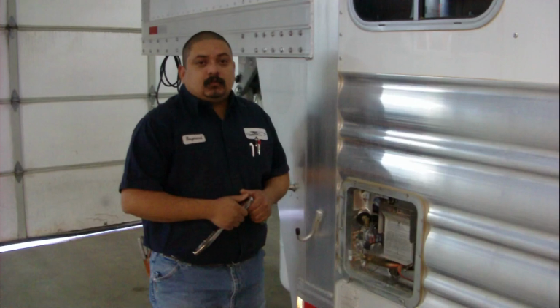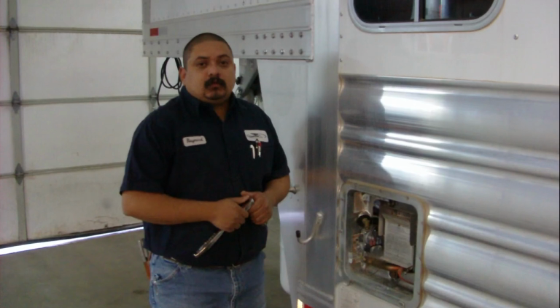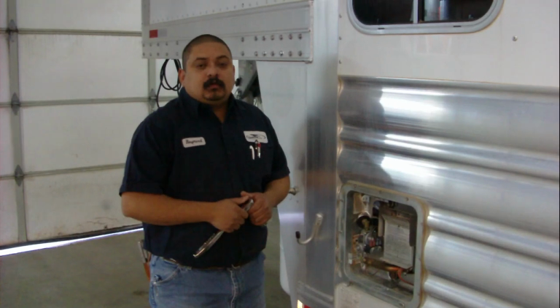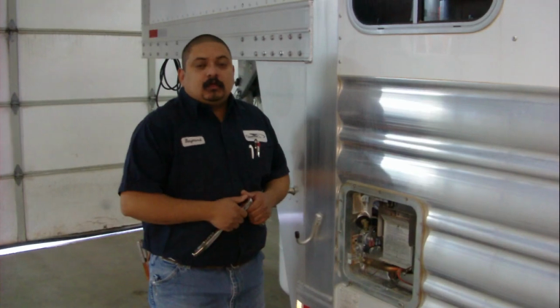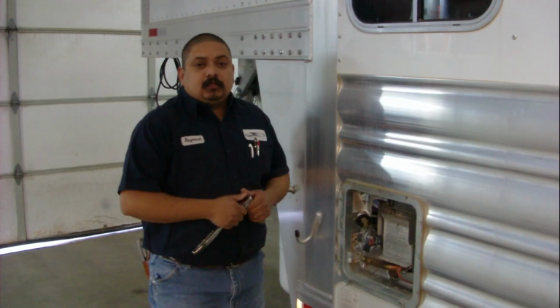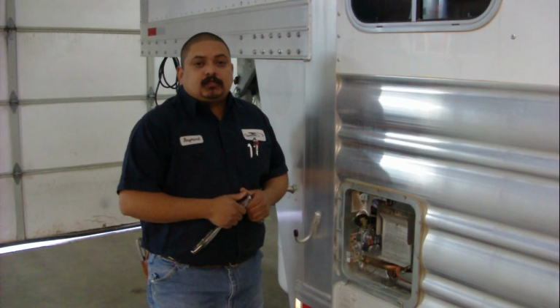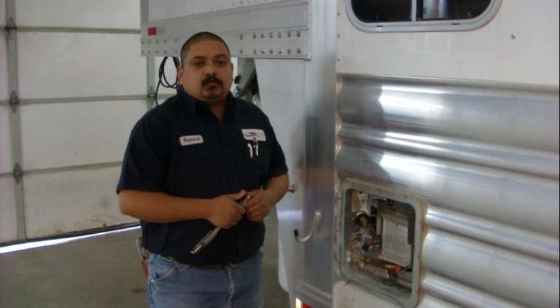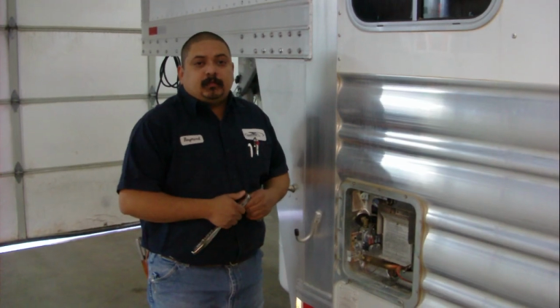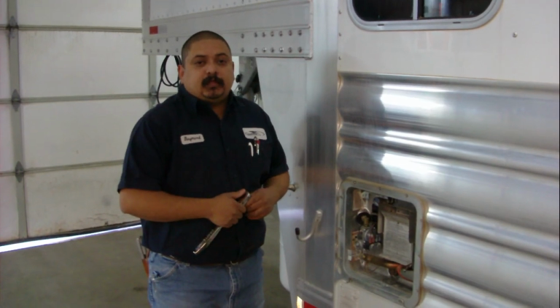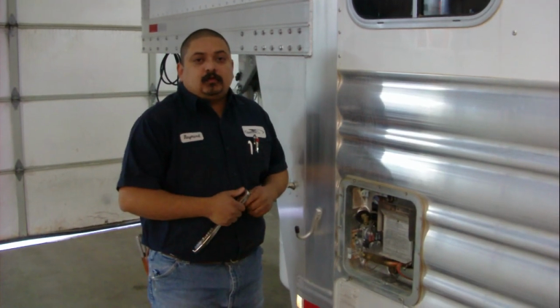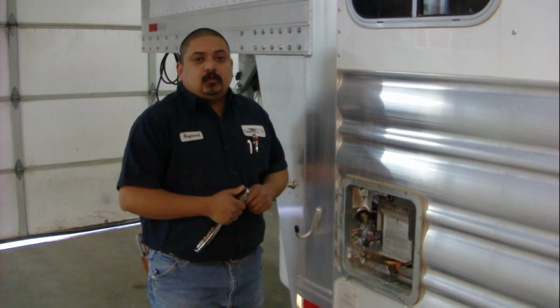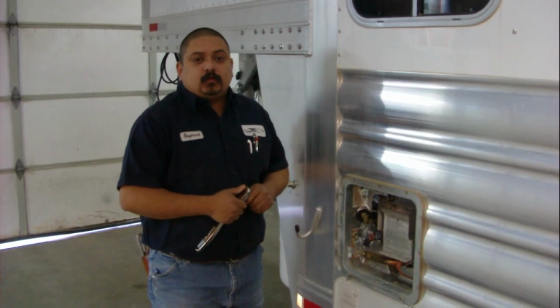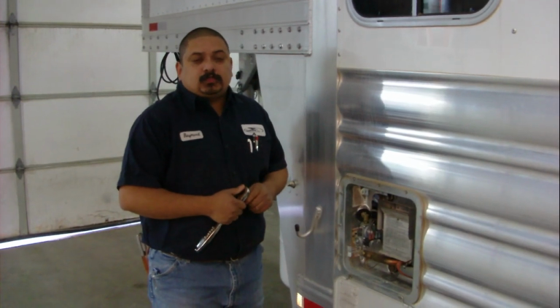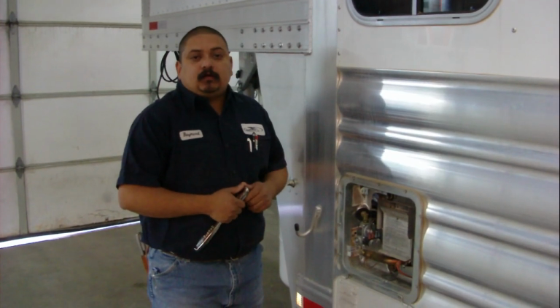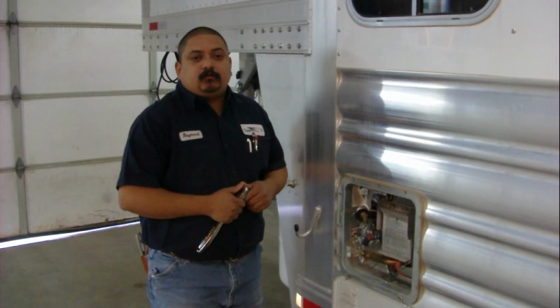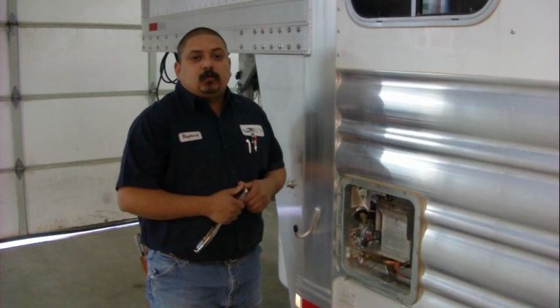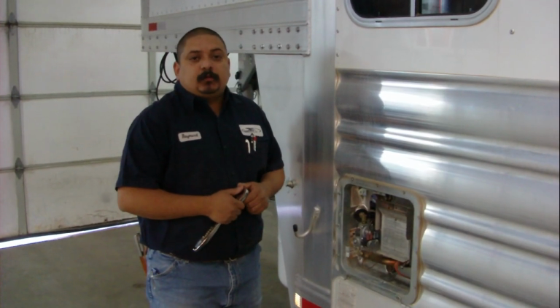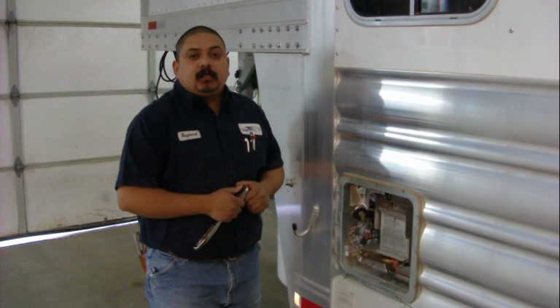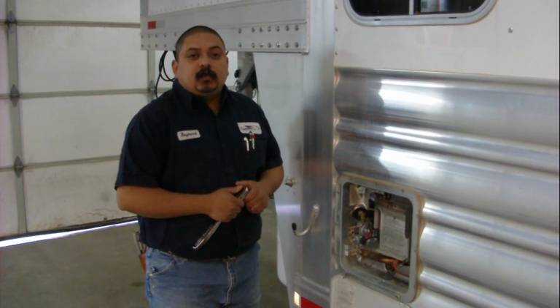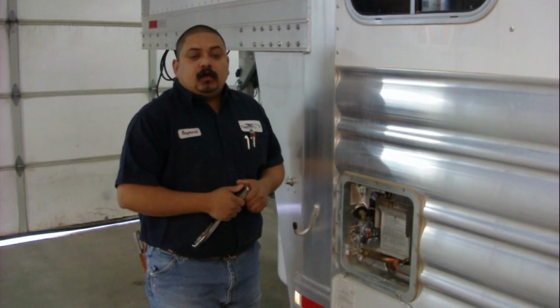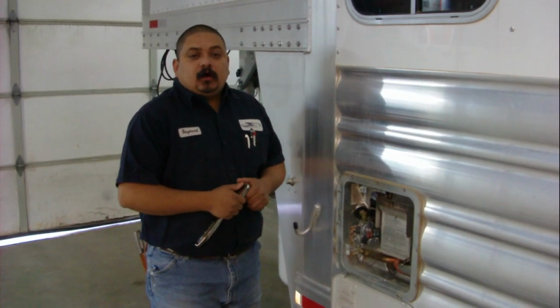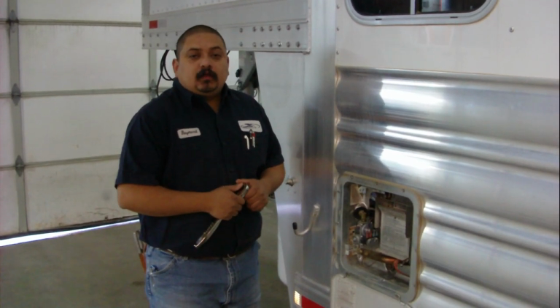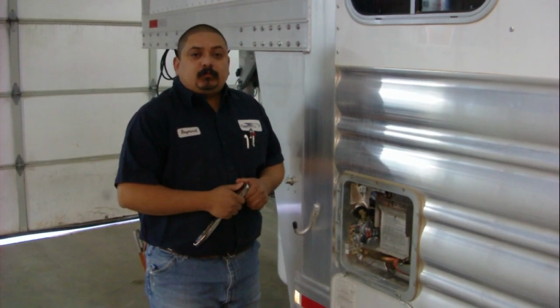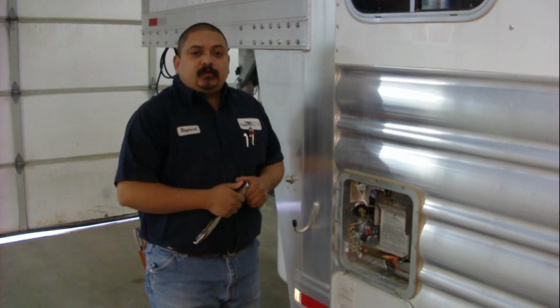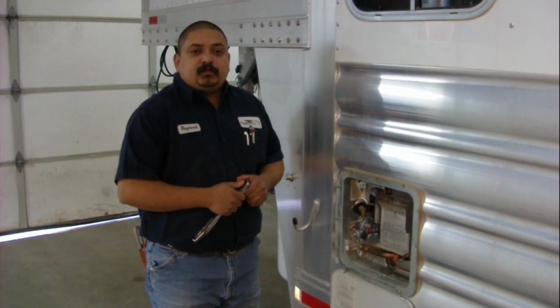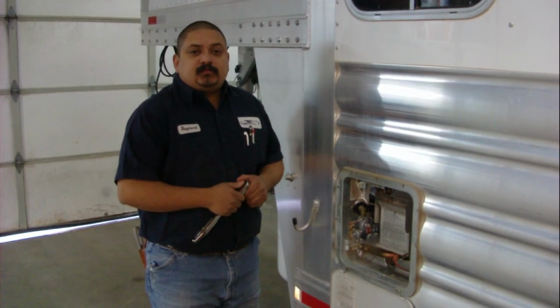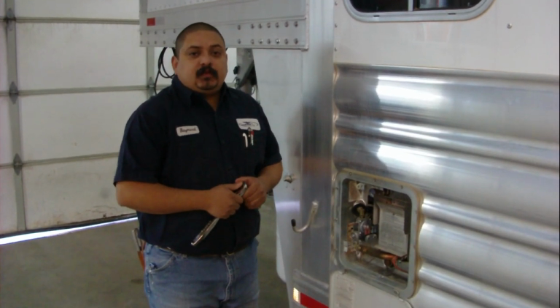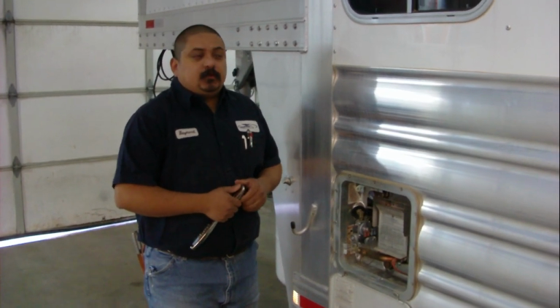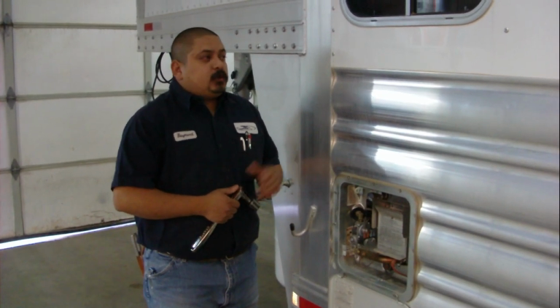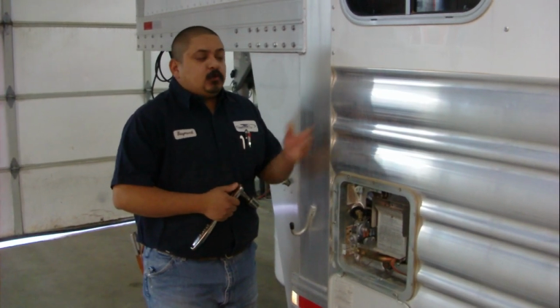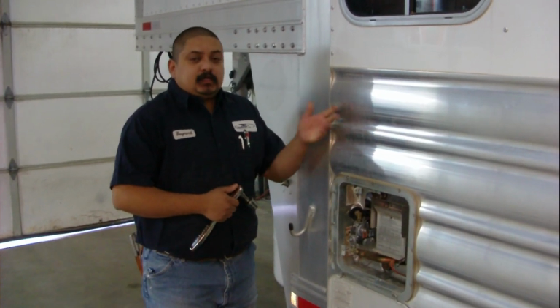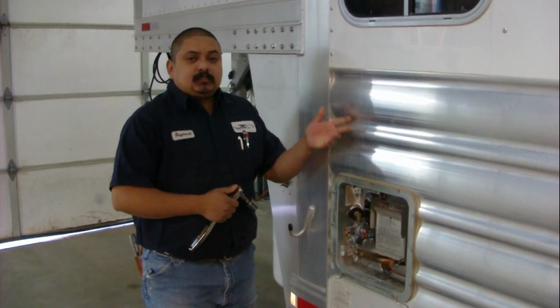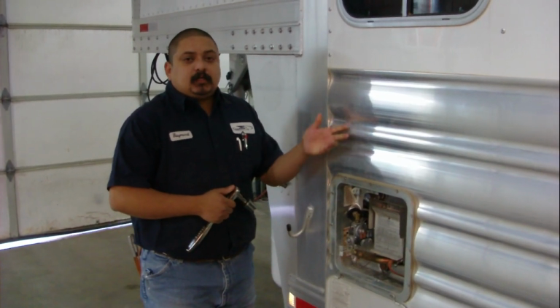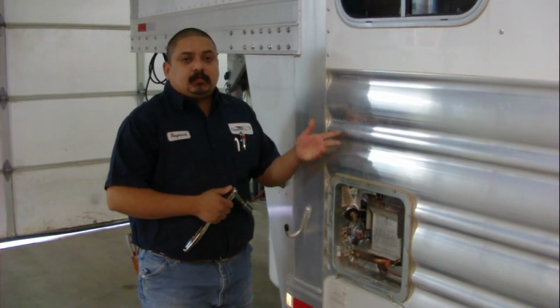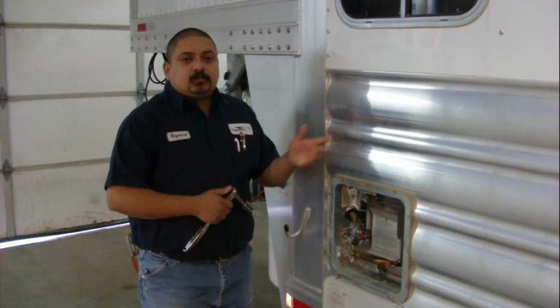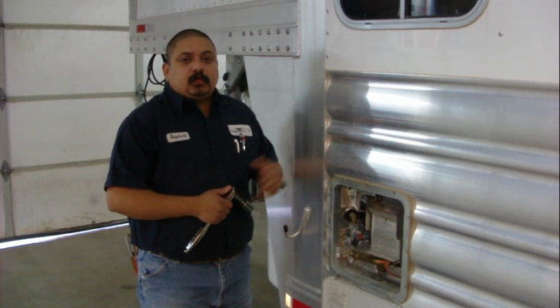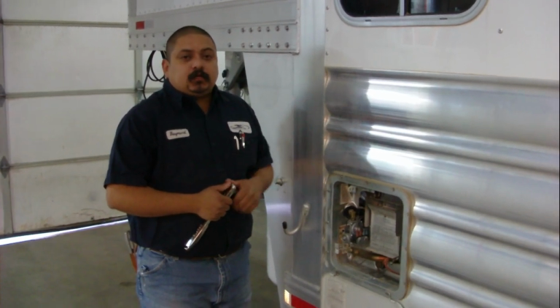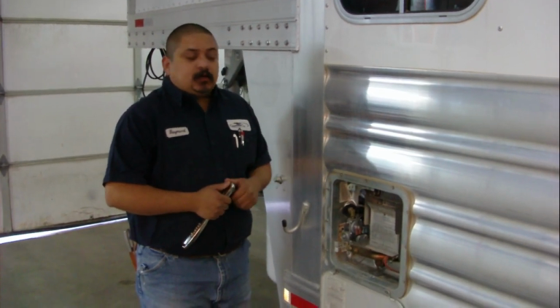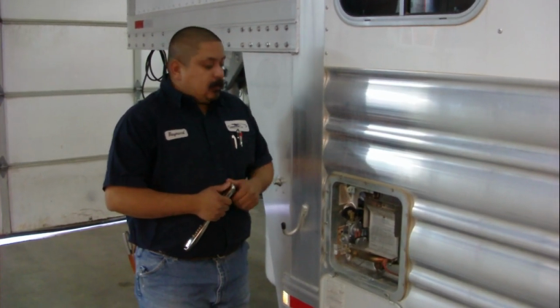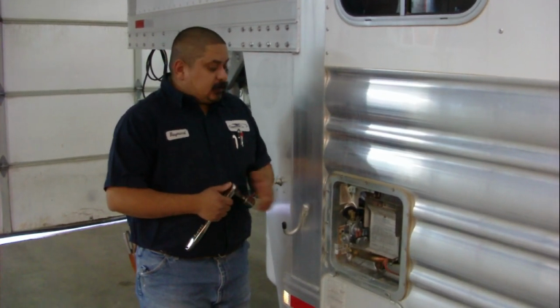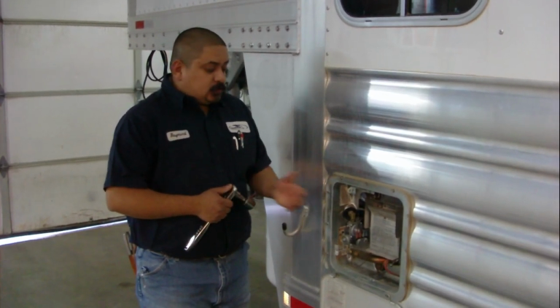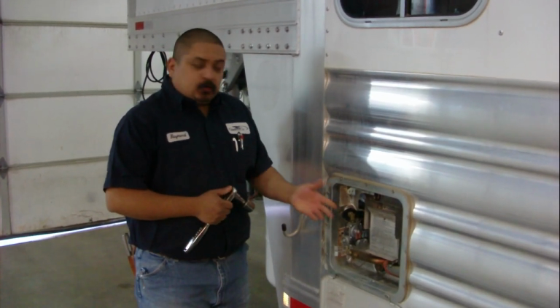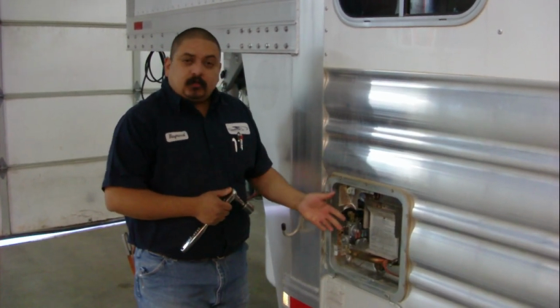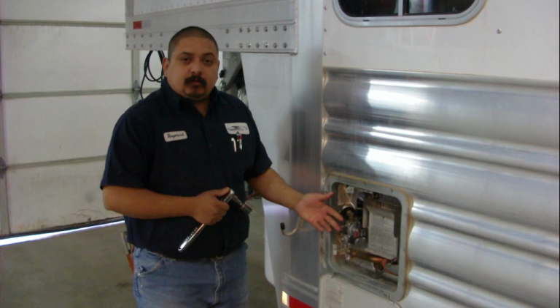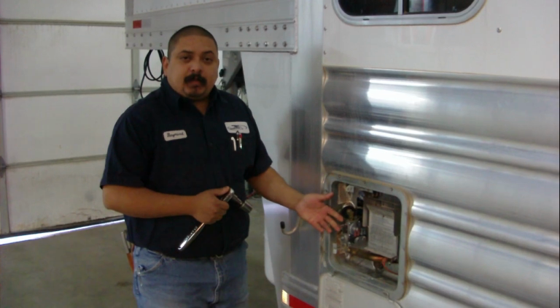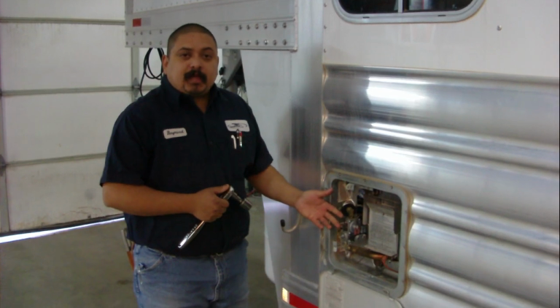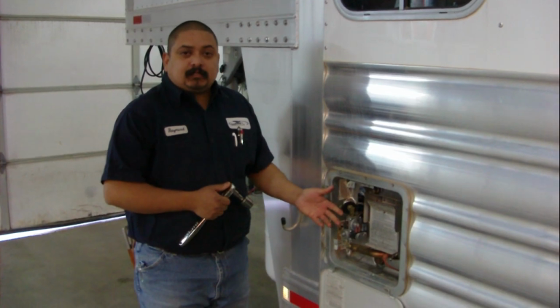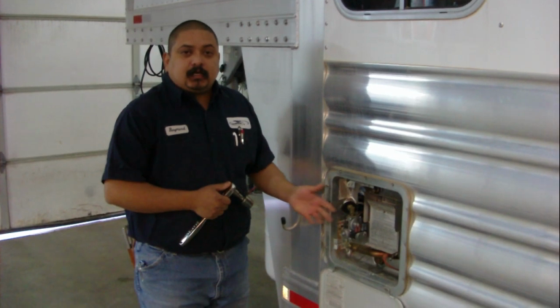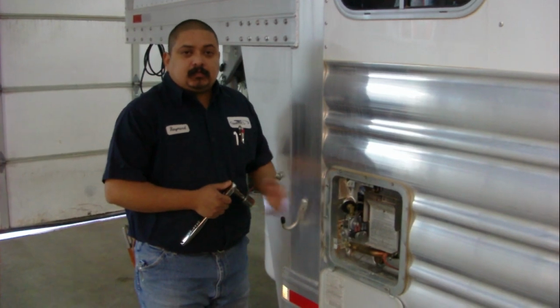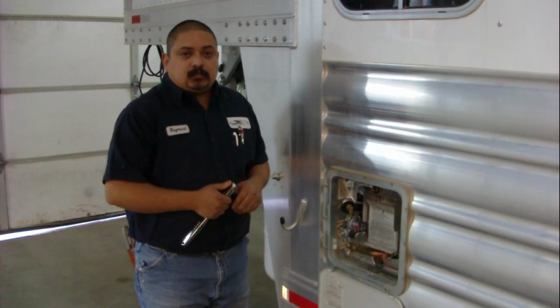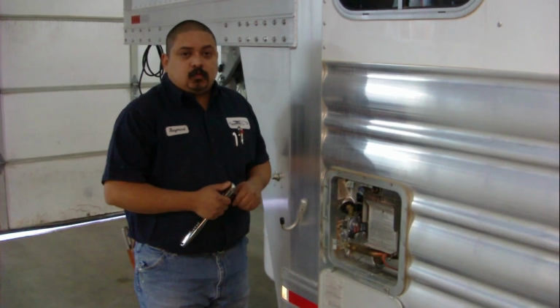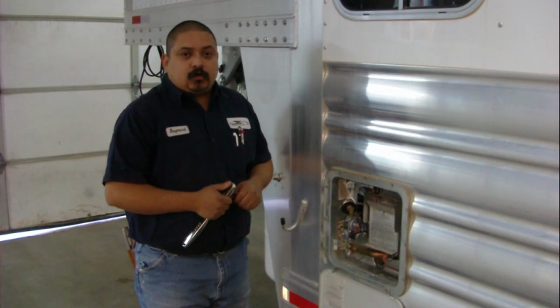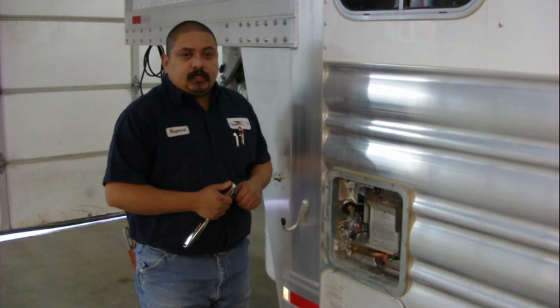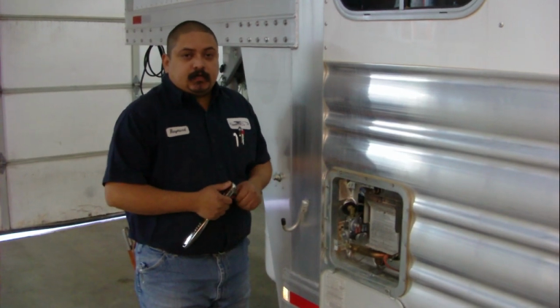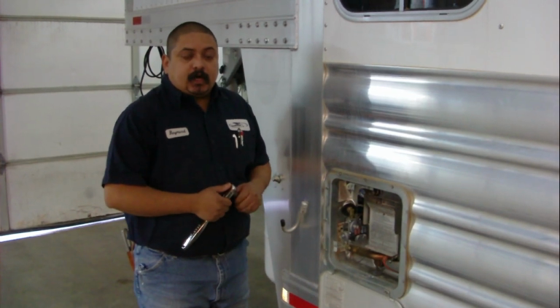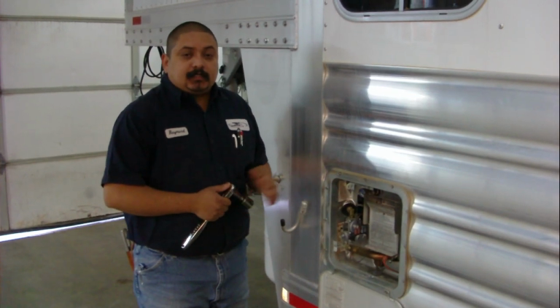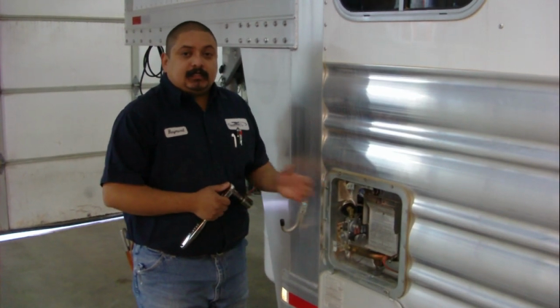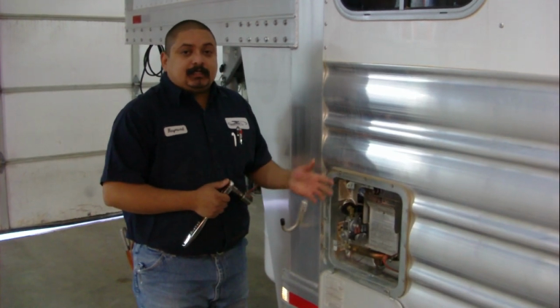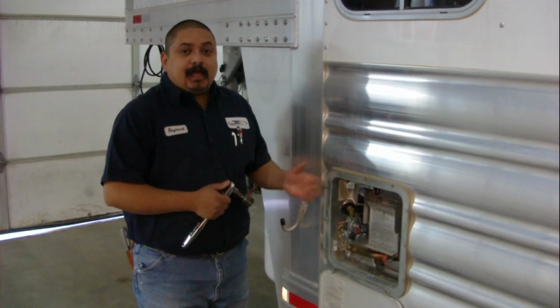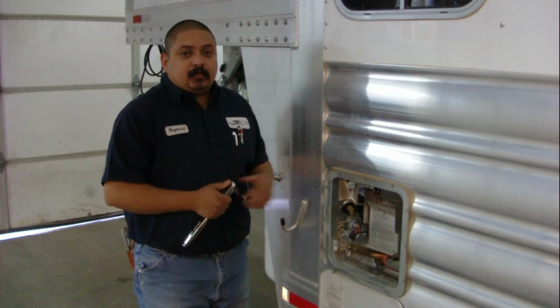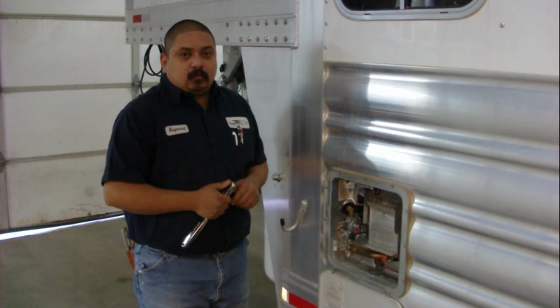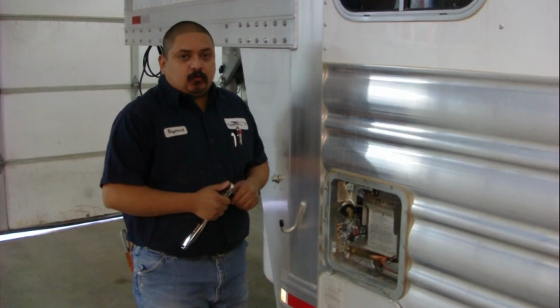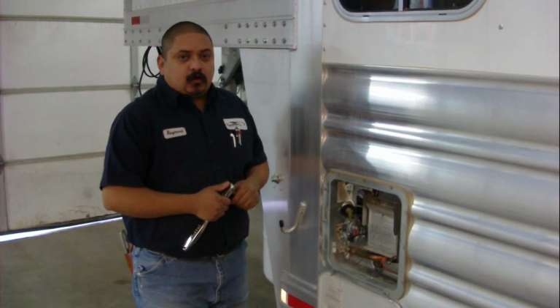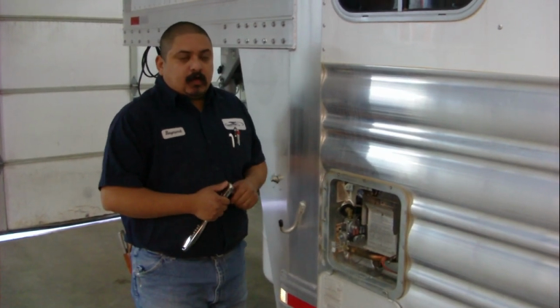This is Raymond at Cool Horse, Shop Foreman. On the previous video we were inside the trailer, and now I'm going to show you on the back side of this water heater how to take the anode rod out.